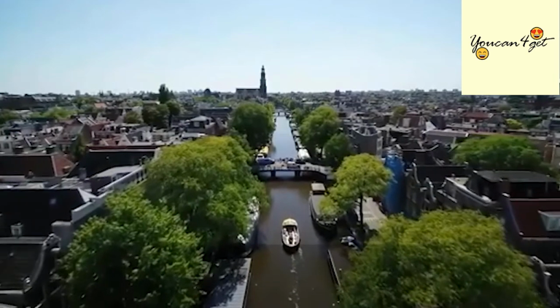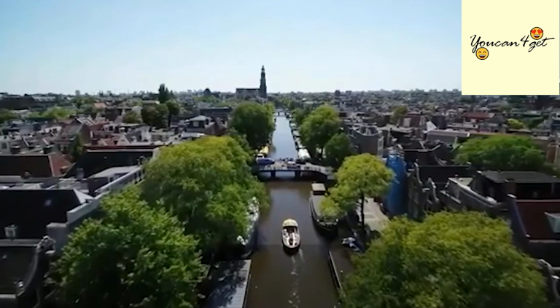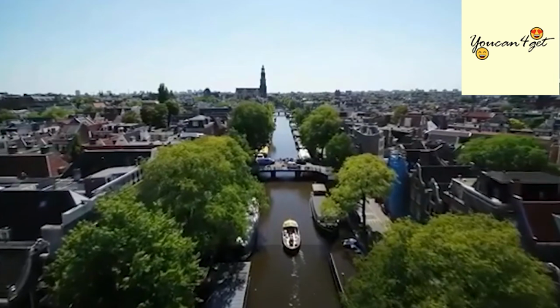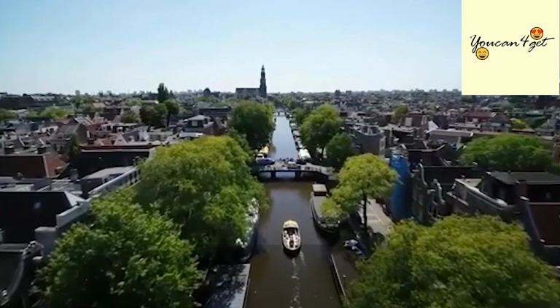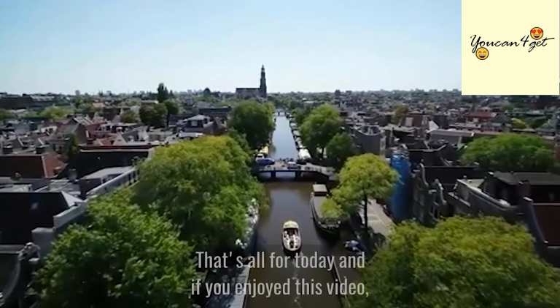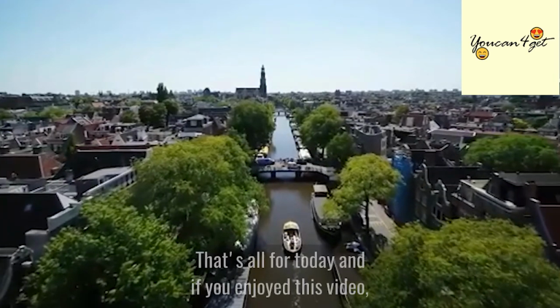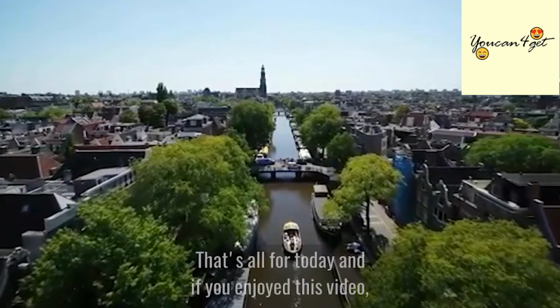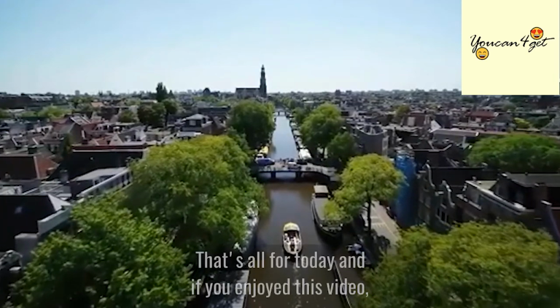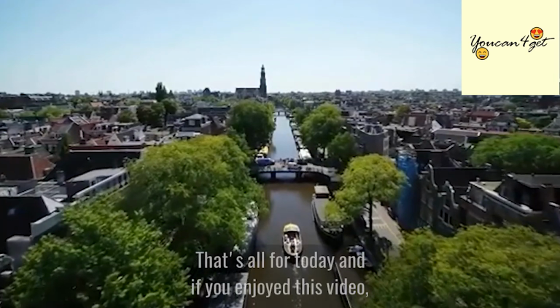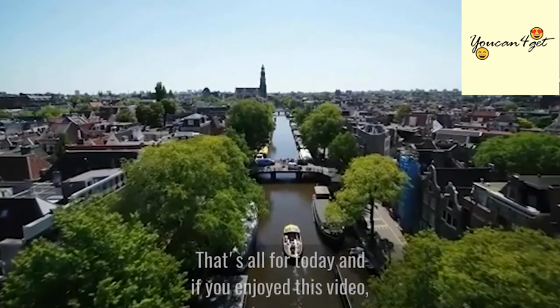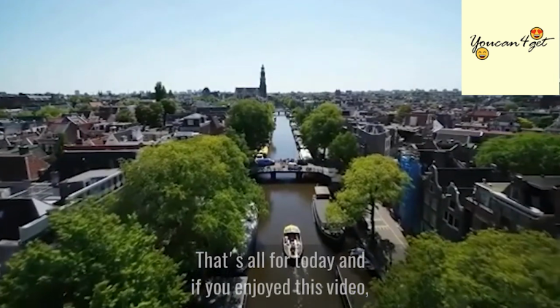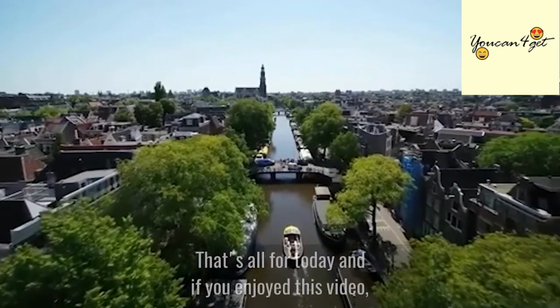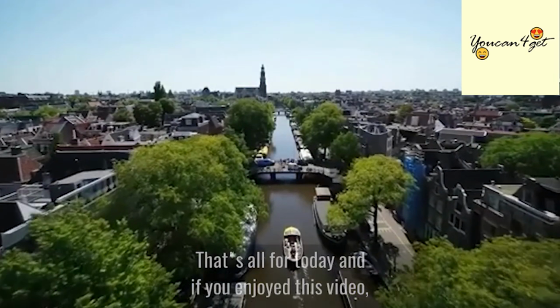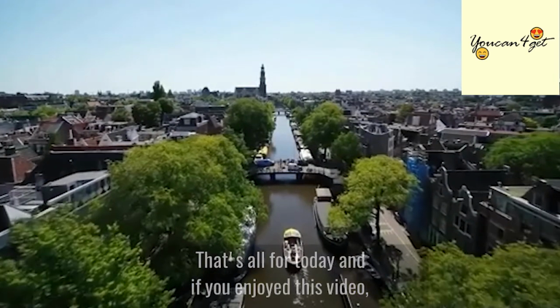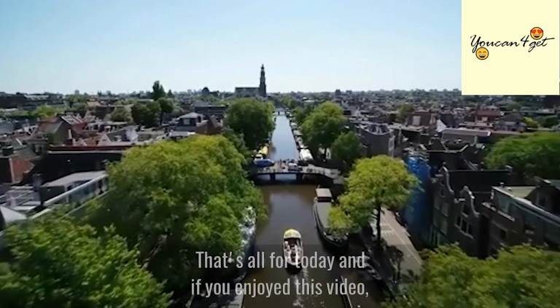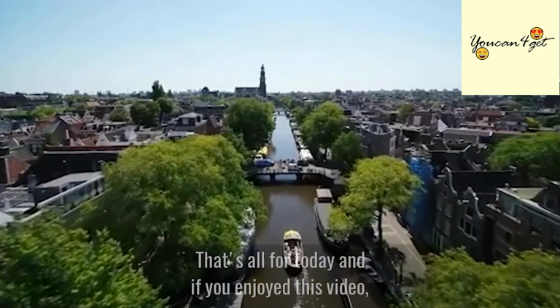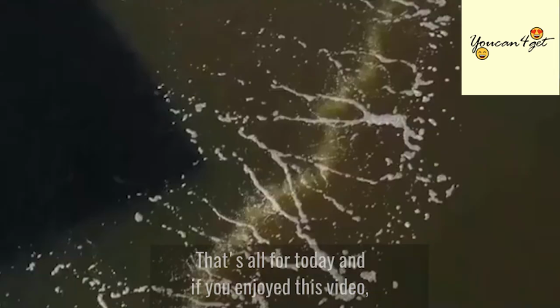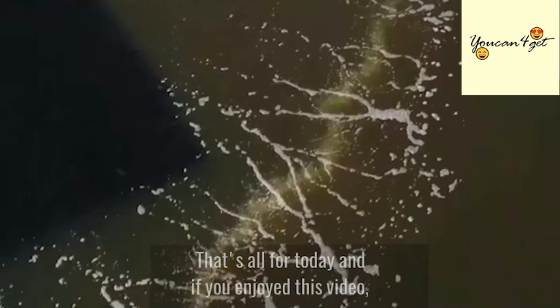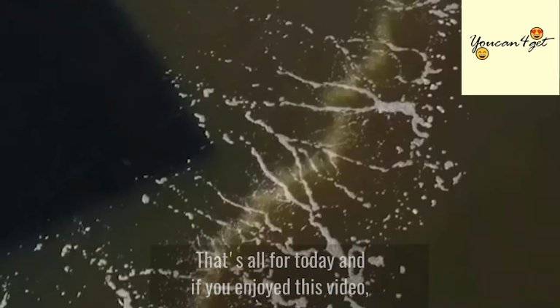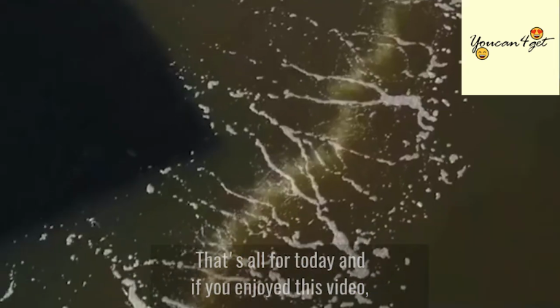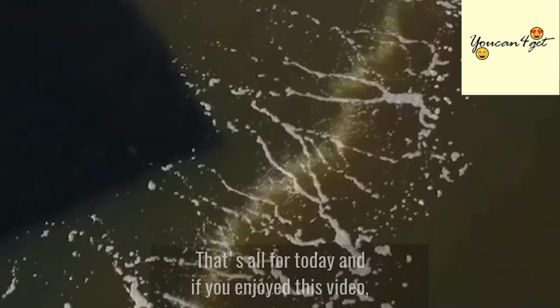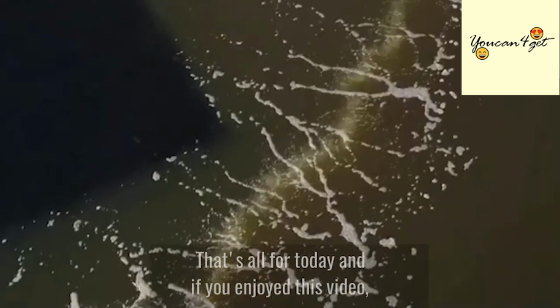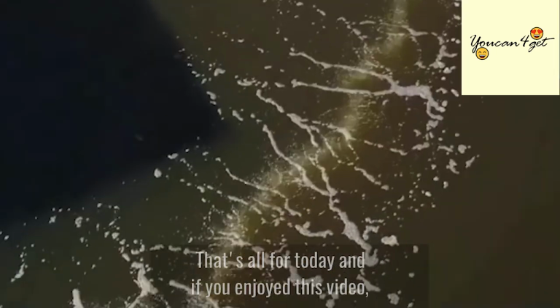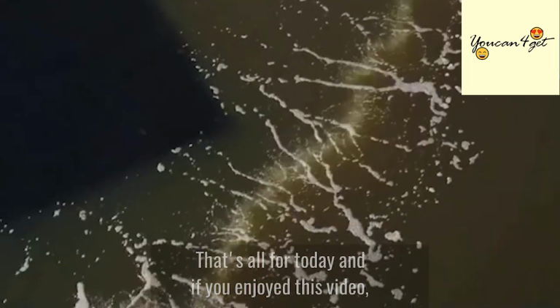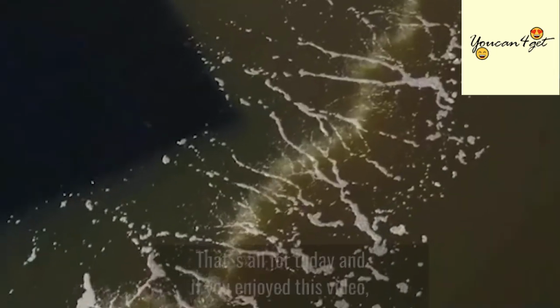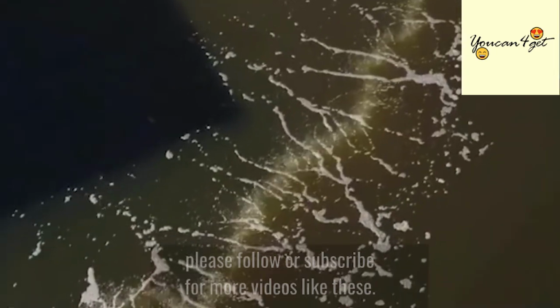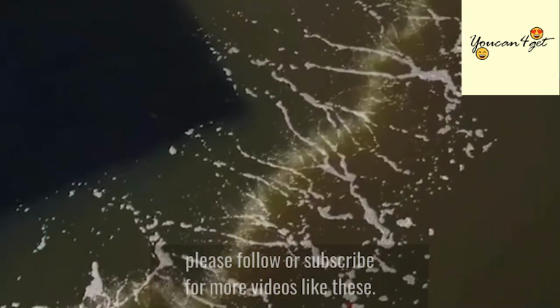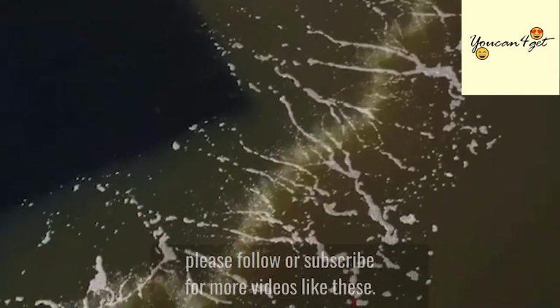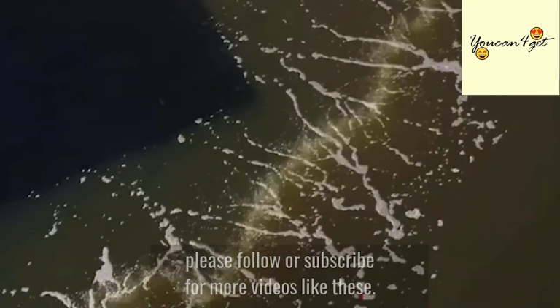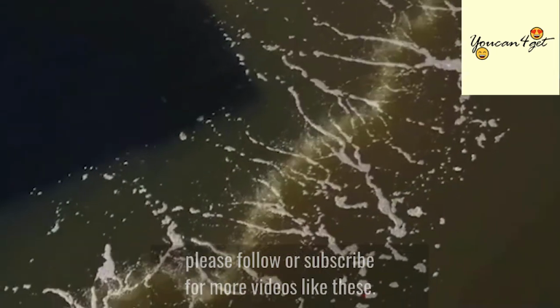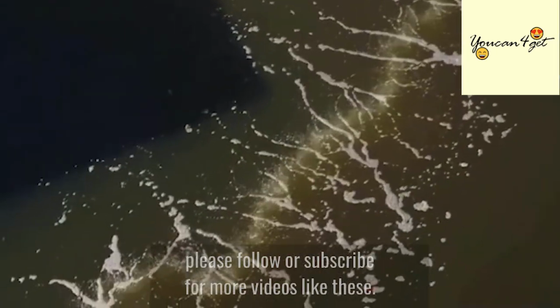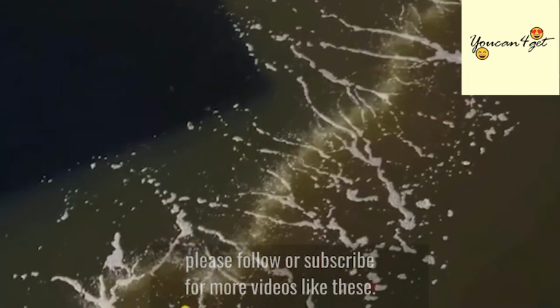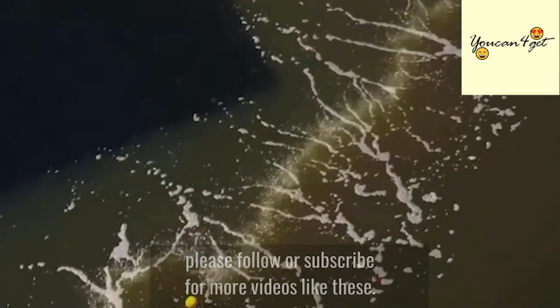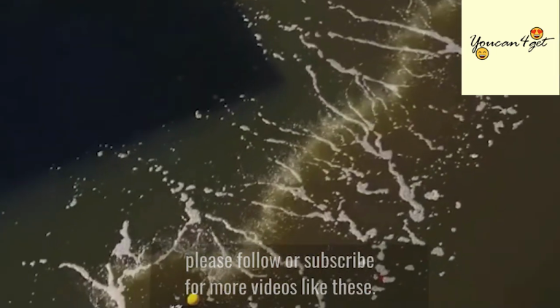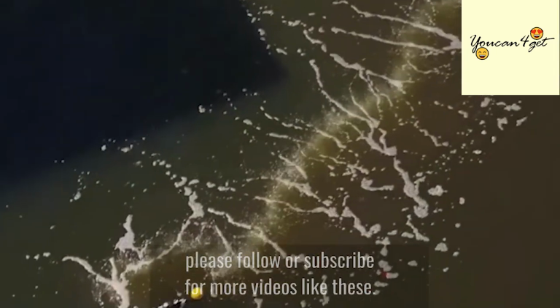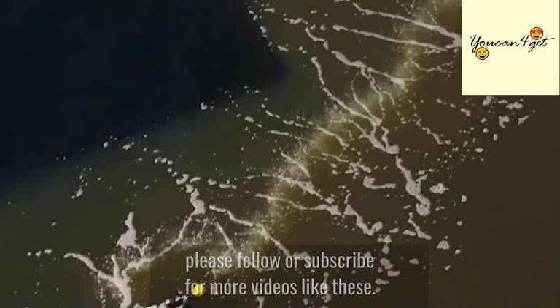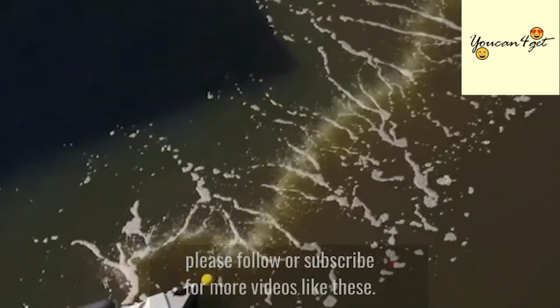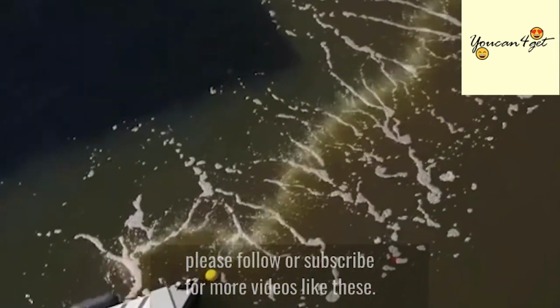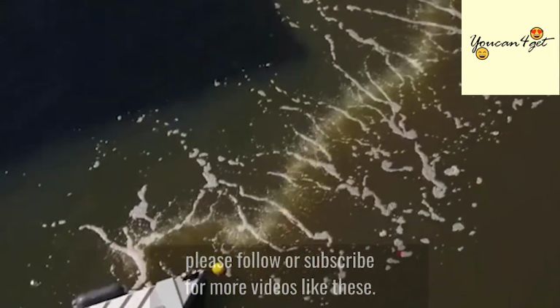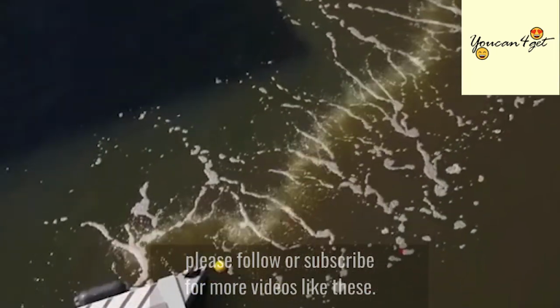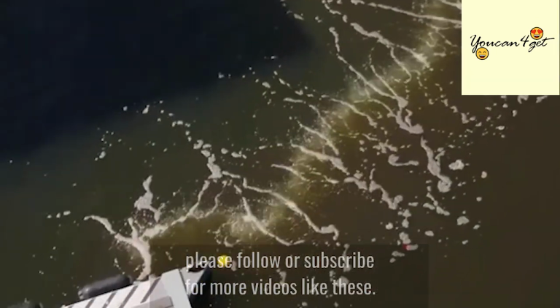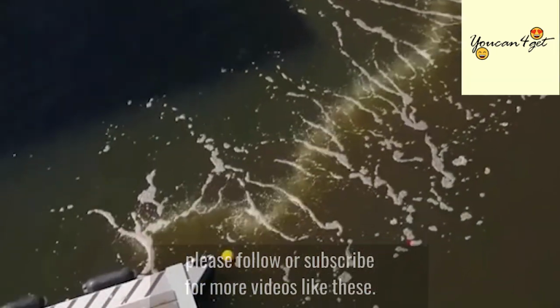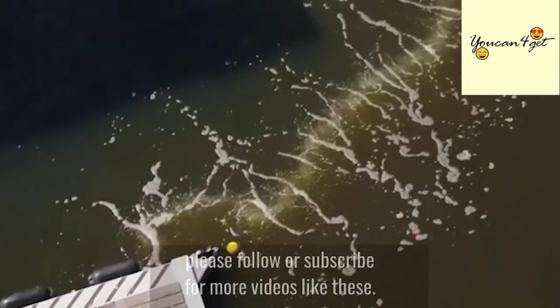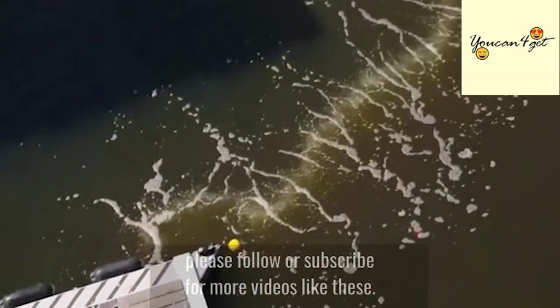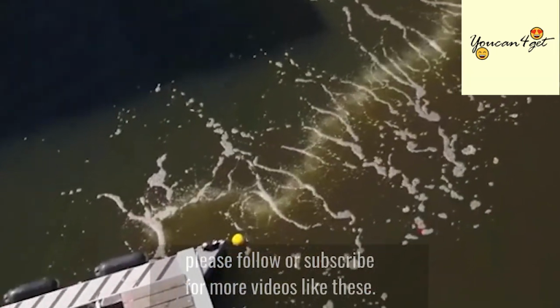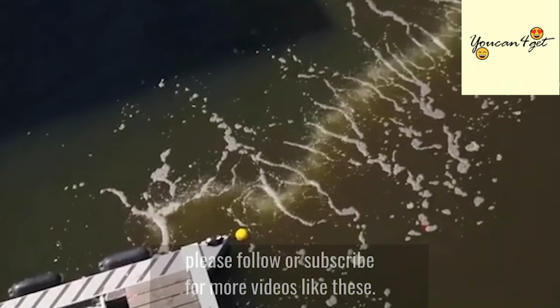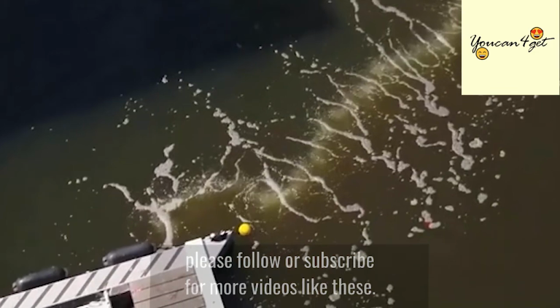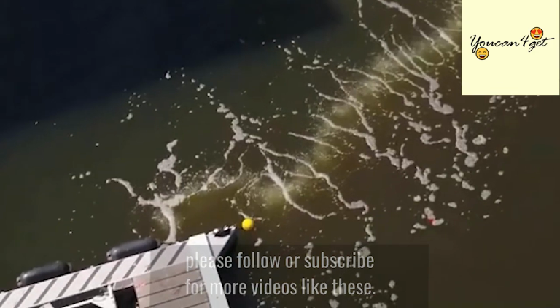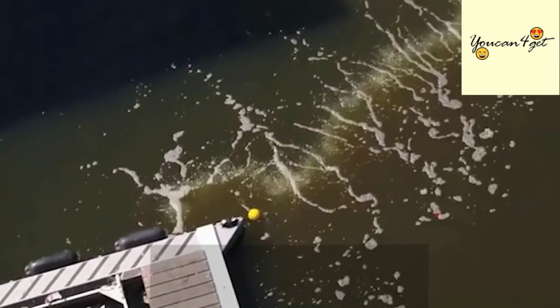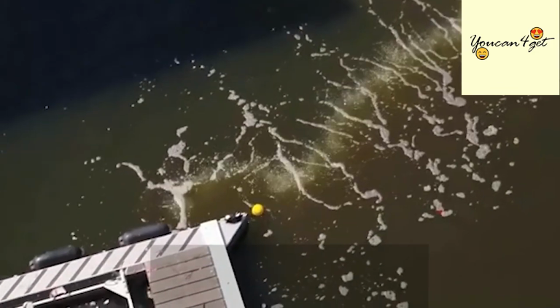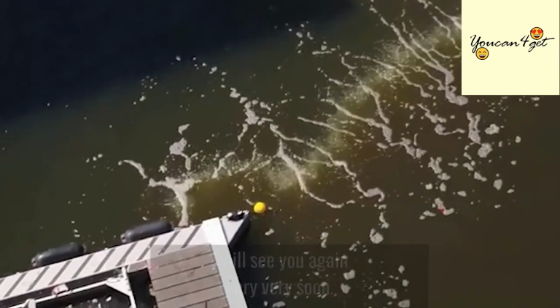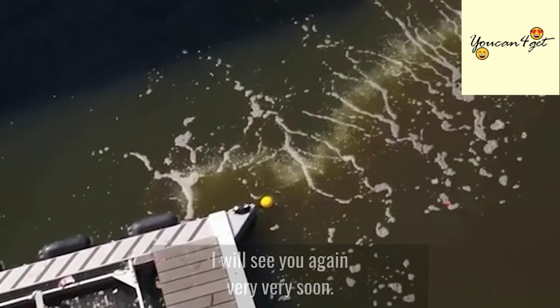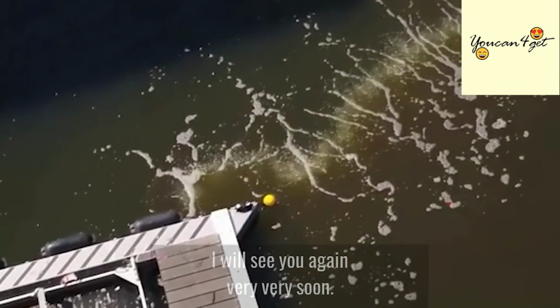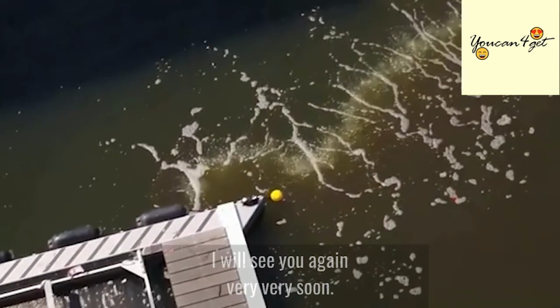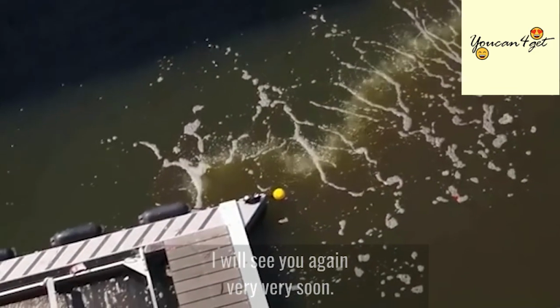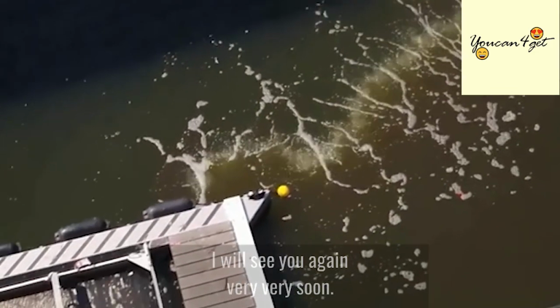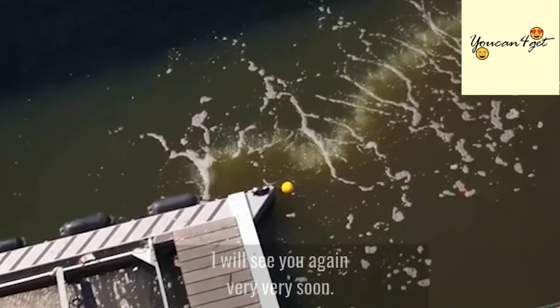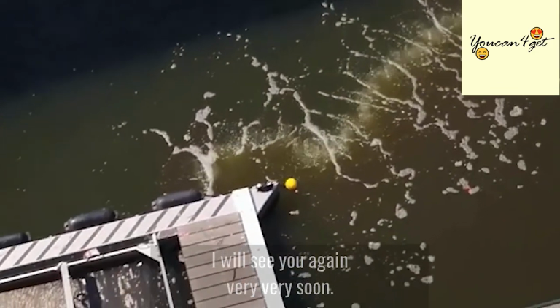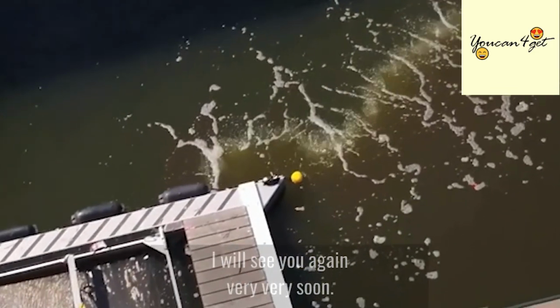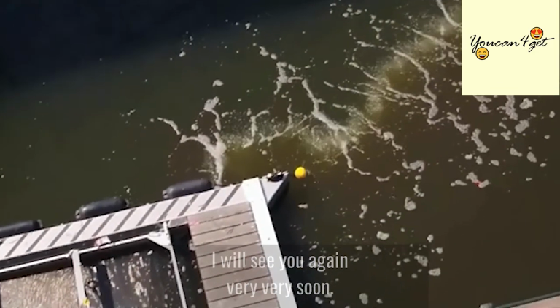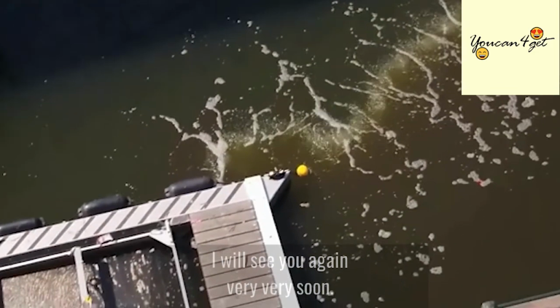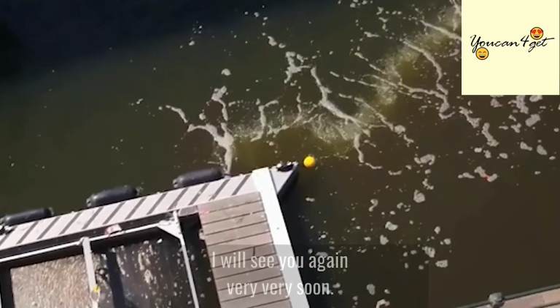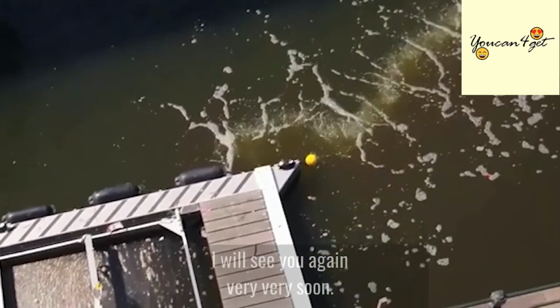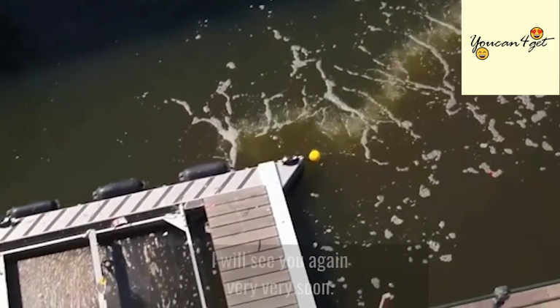That's all for today, and if you enjoyed this video, please follow or subscribe for more videos like these. I'll see you again very soon.